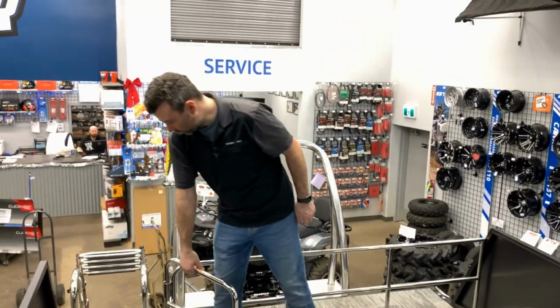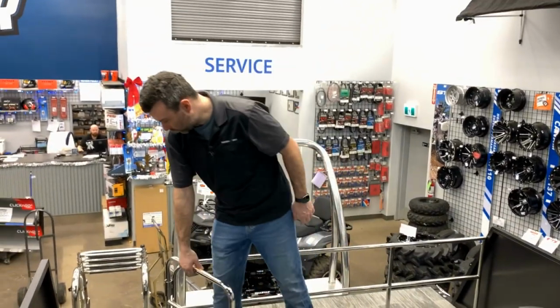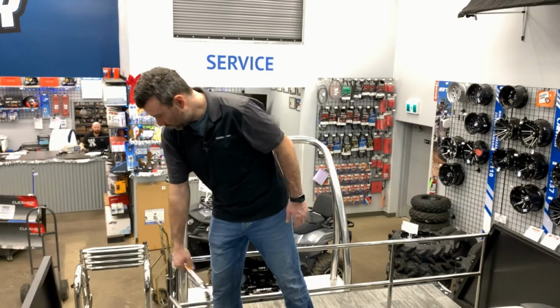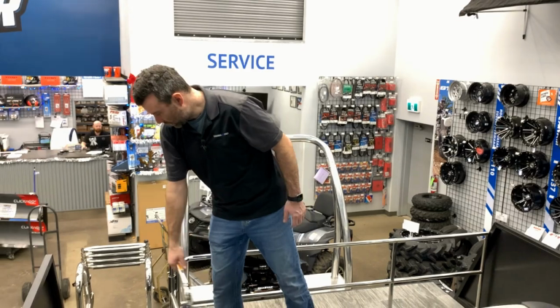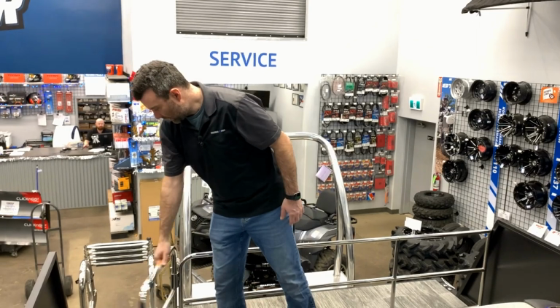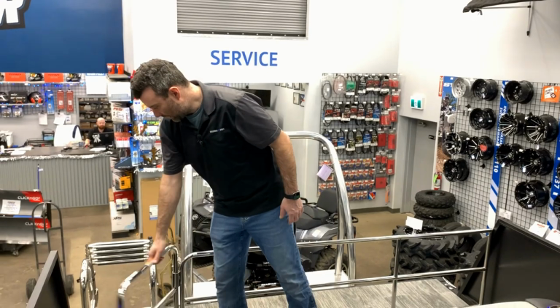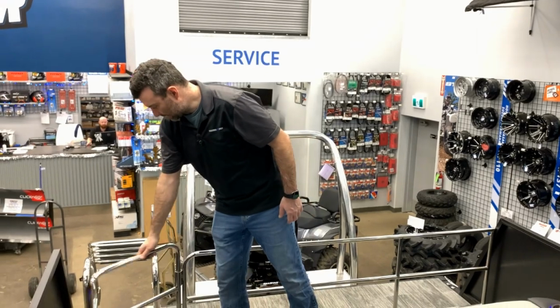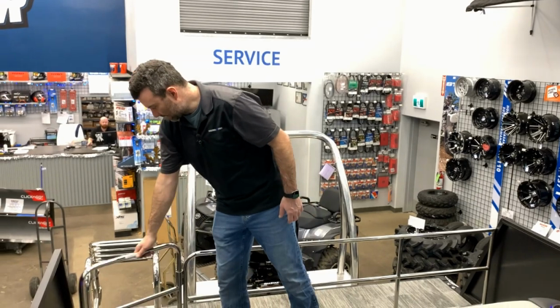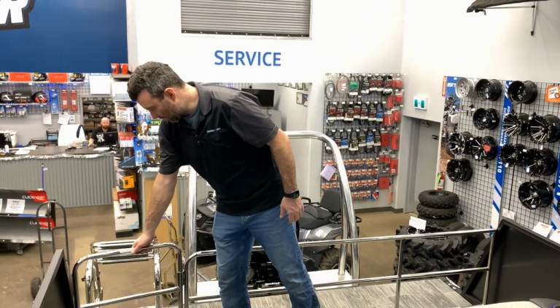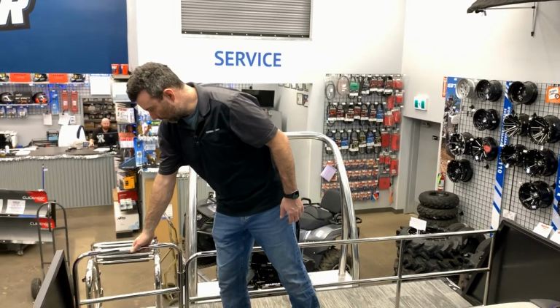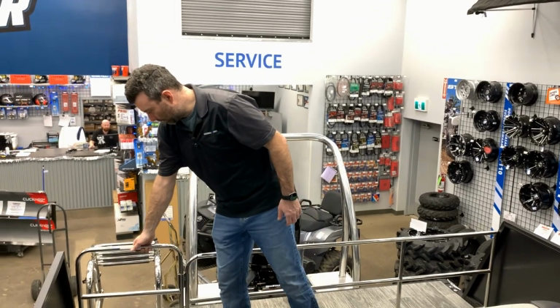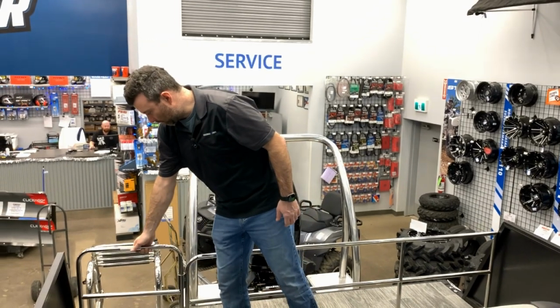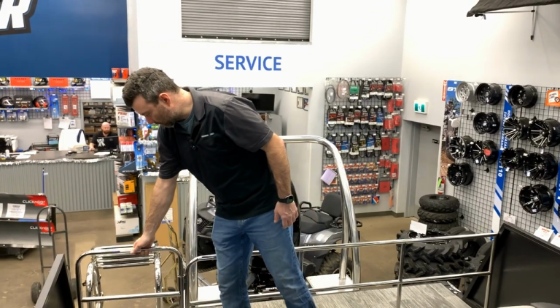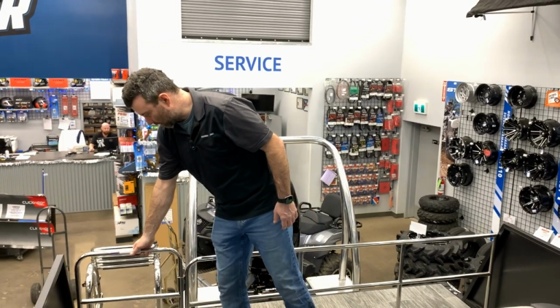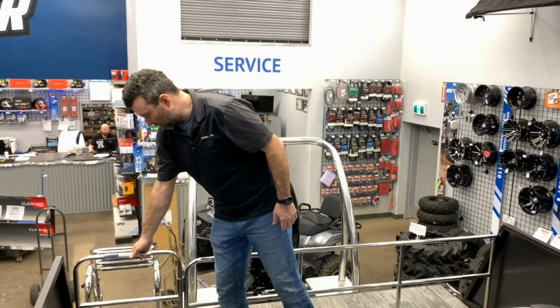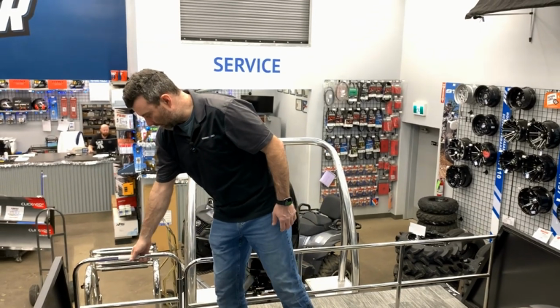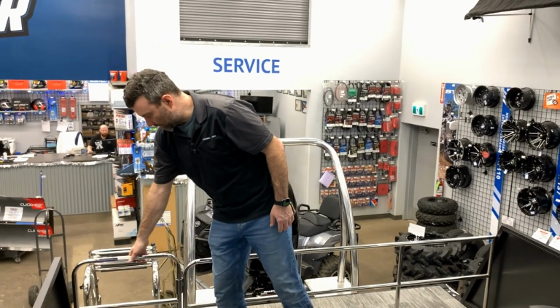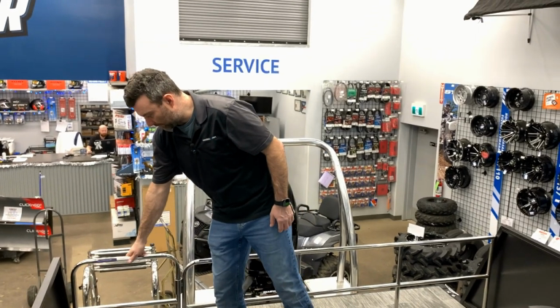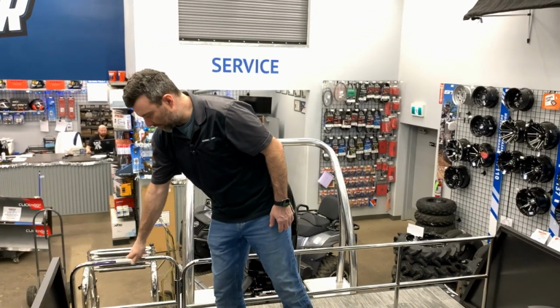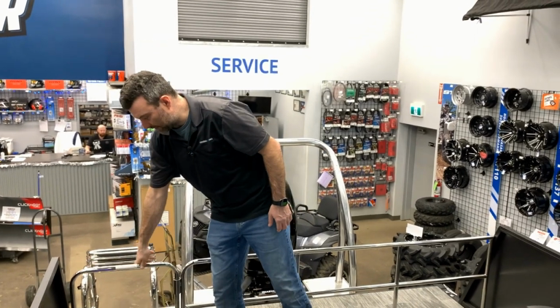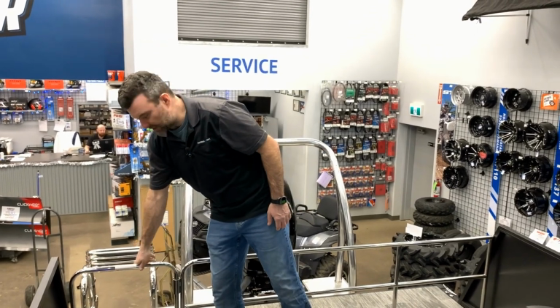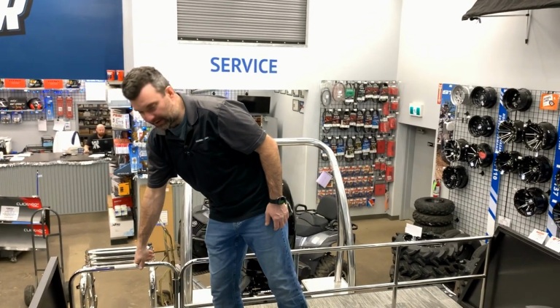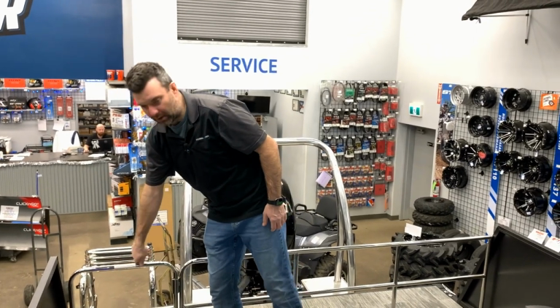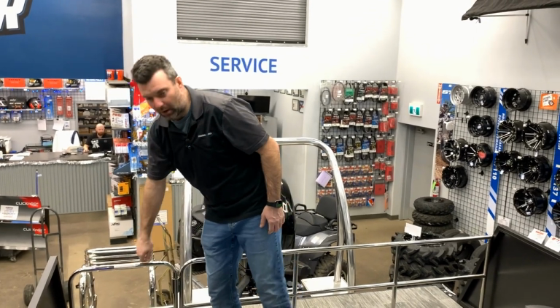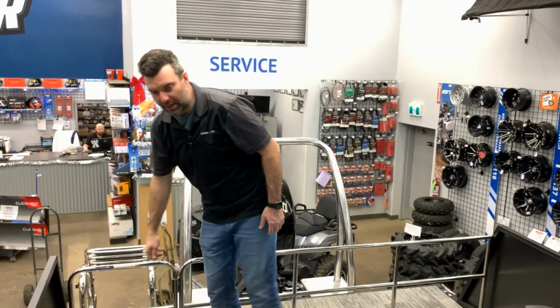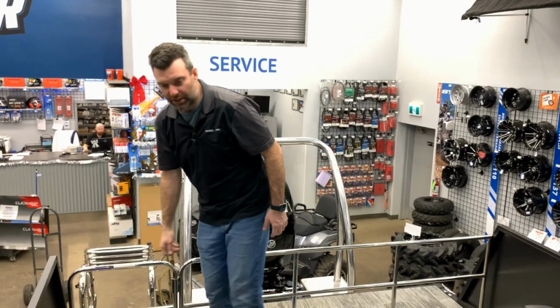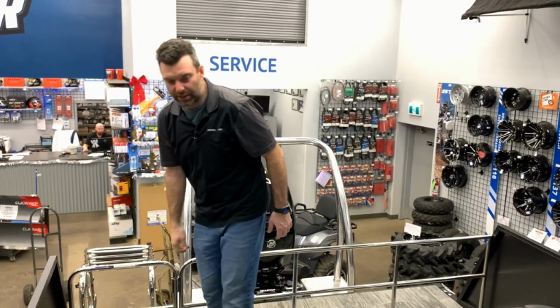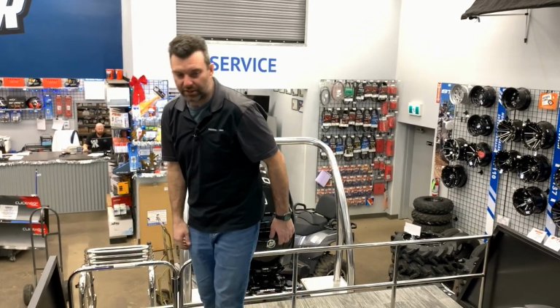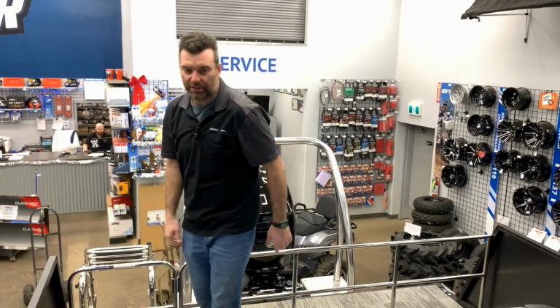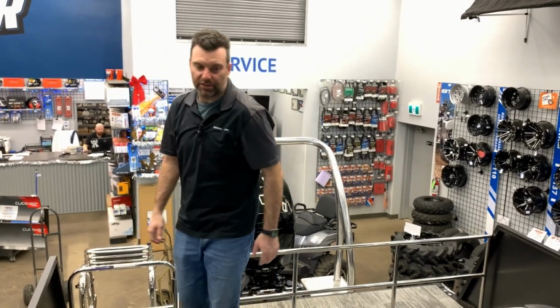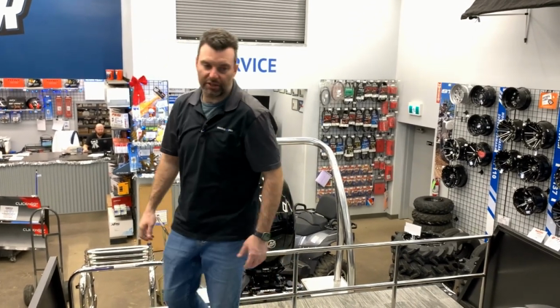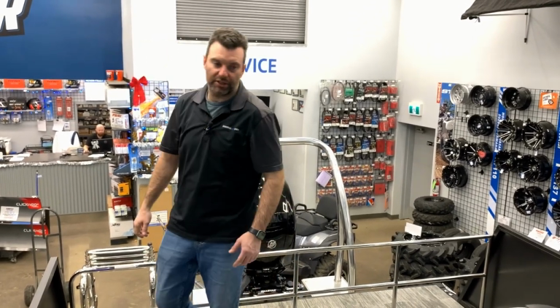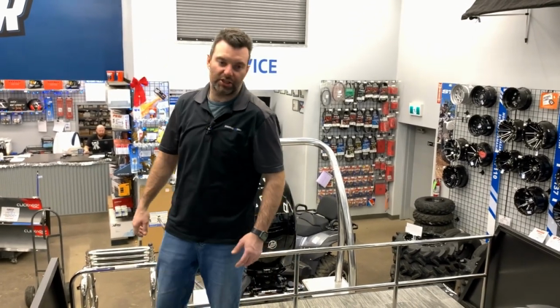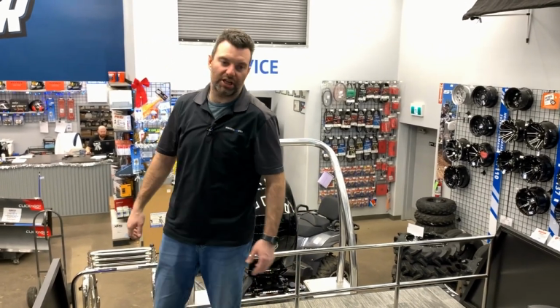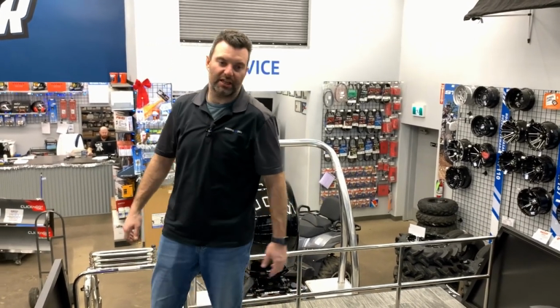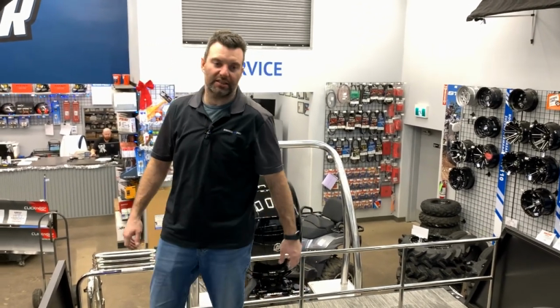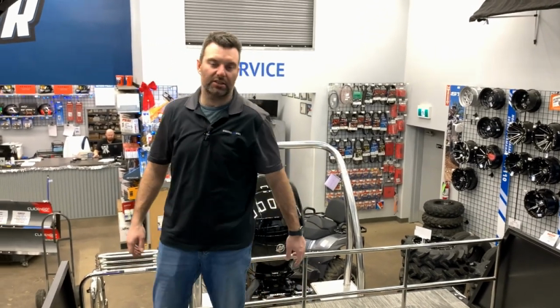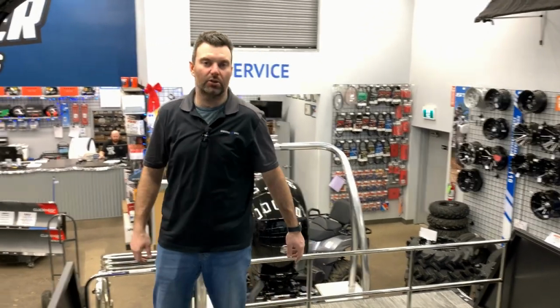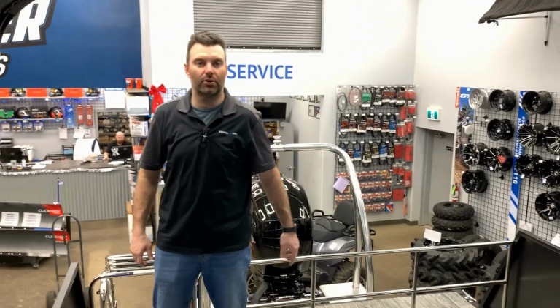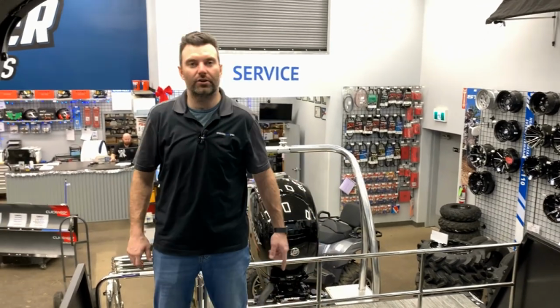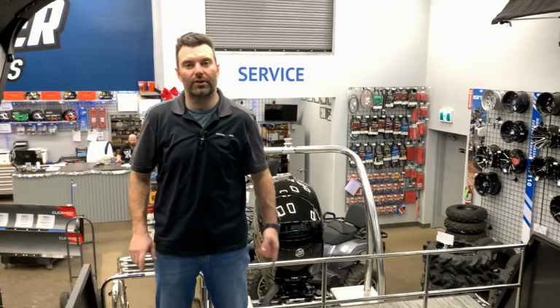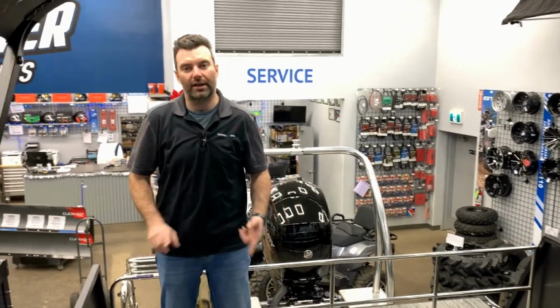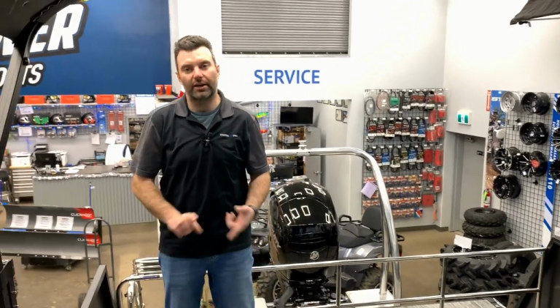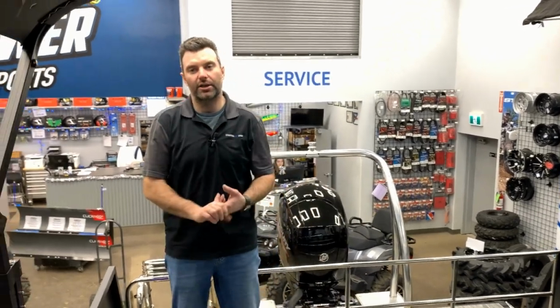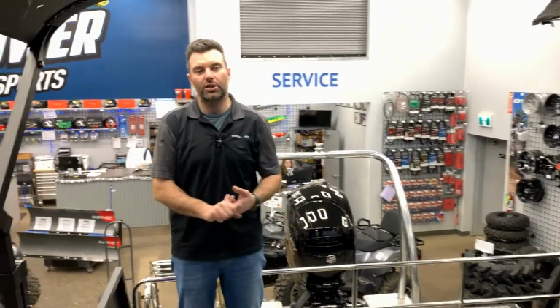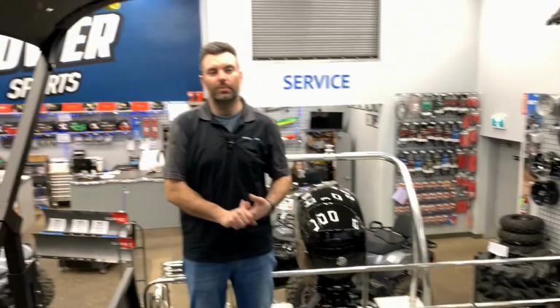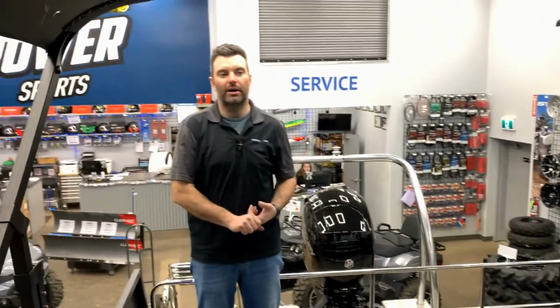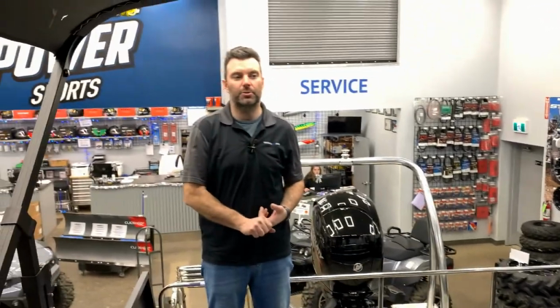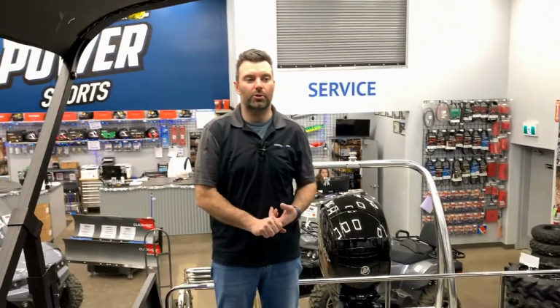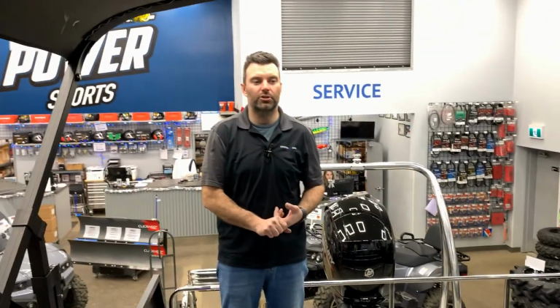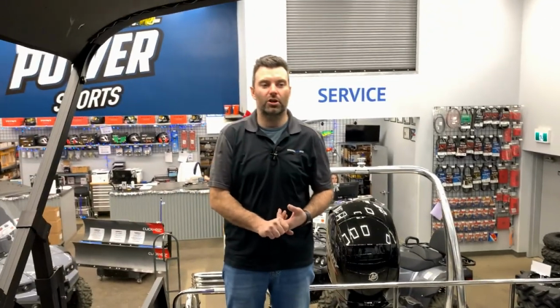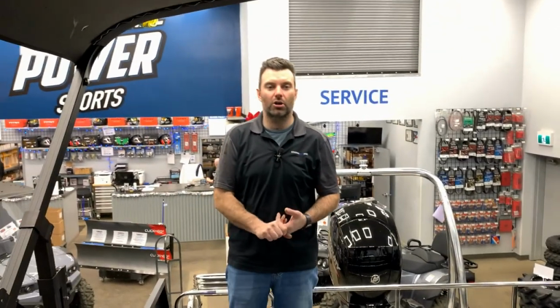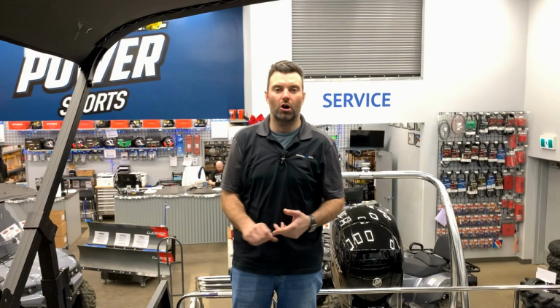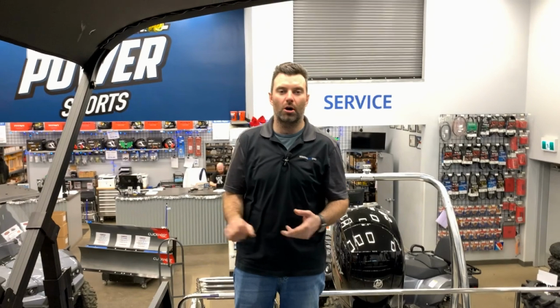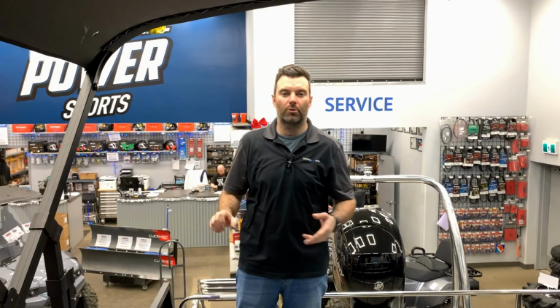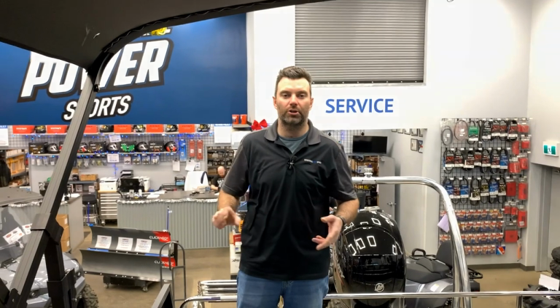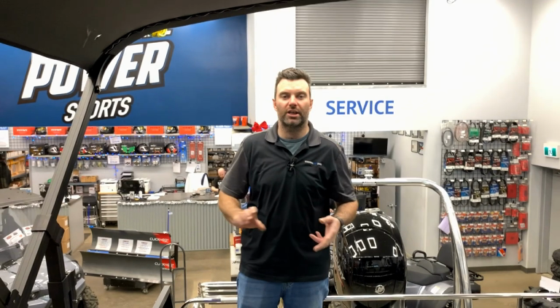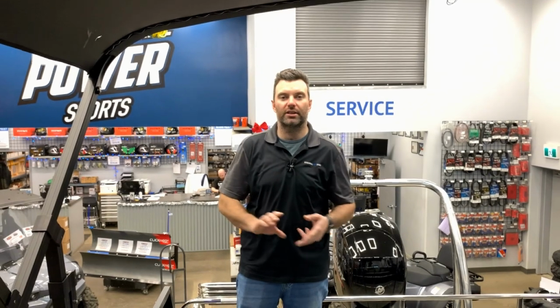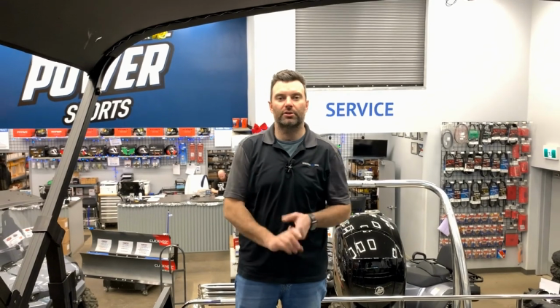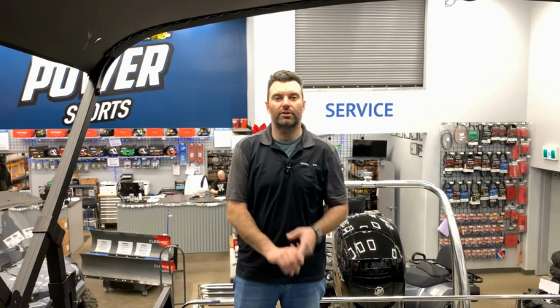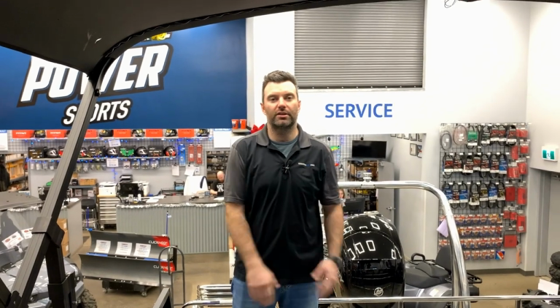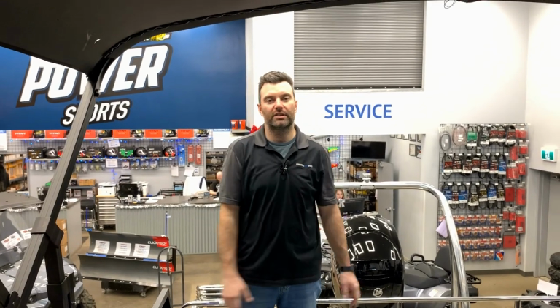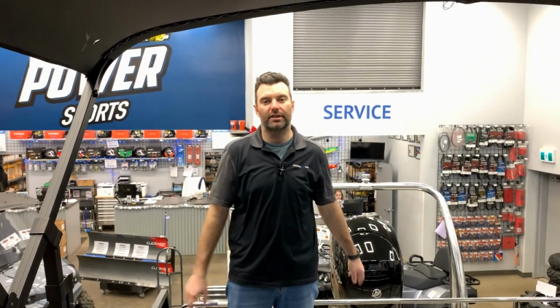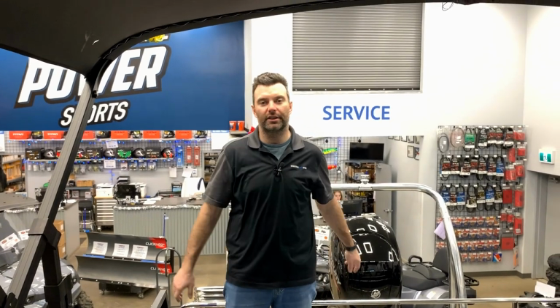So that's kind of what the boat's all about. If you guys have any questions or concerns, check us out at RecreationalPowersports.com or check us out at the dealer.